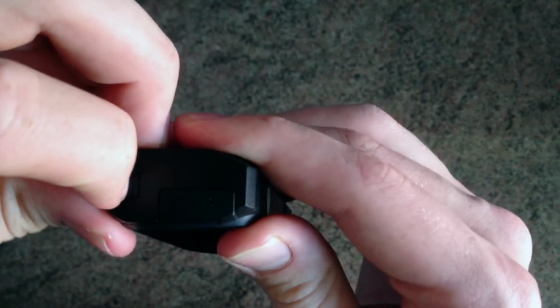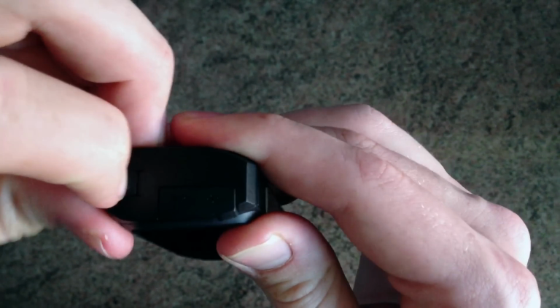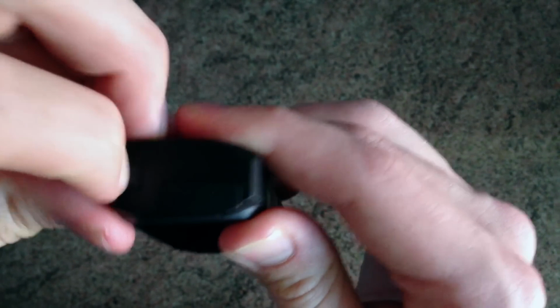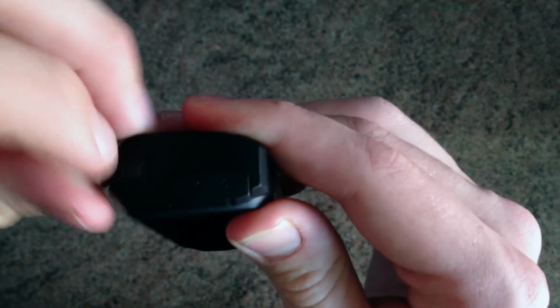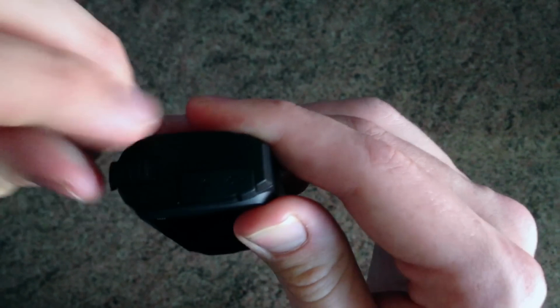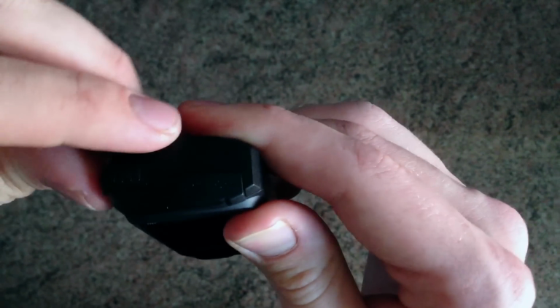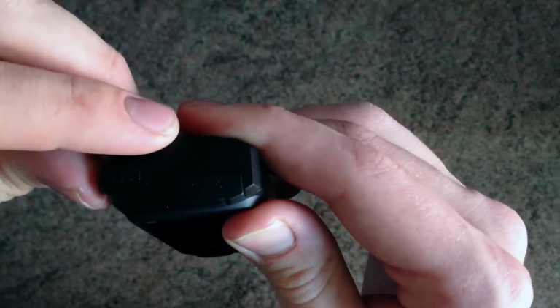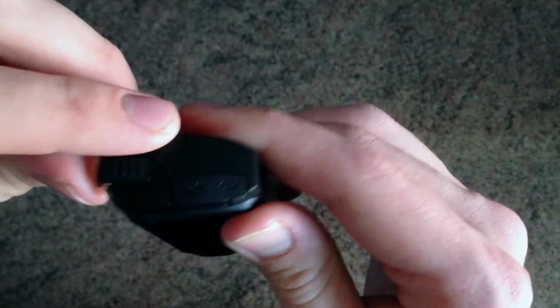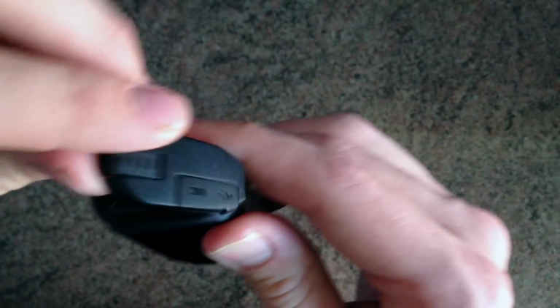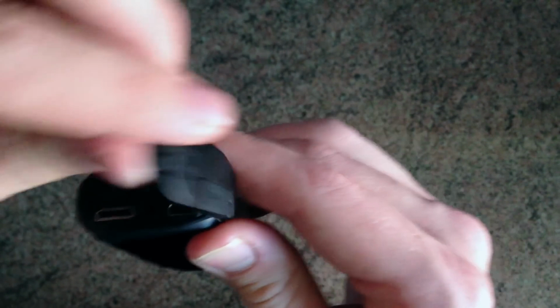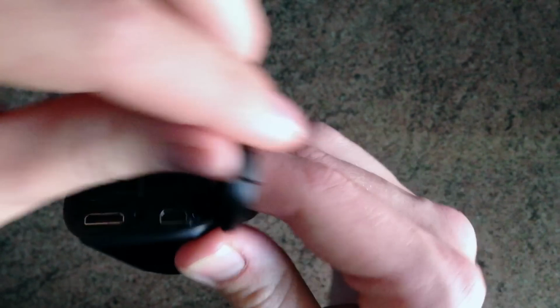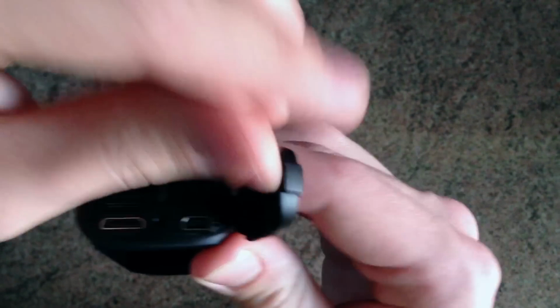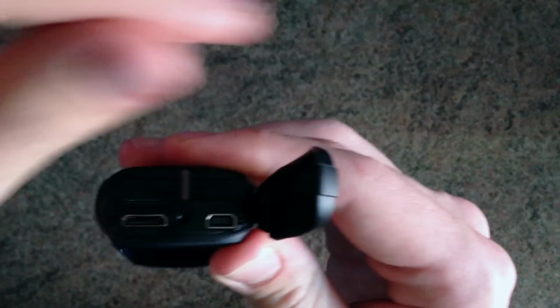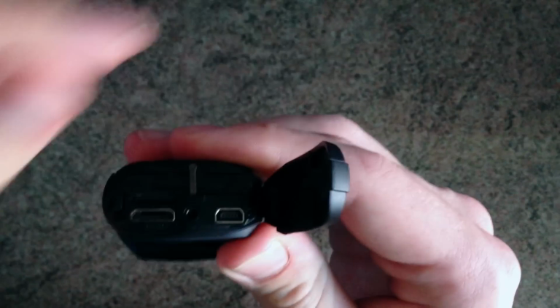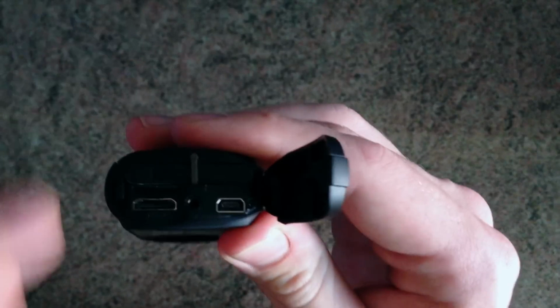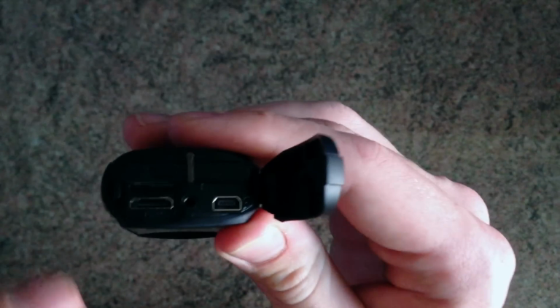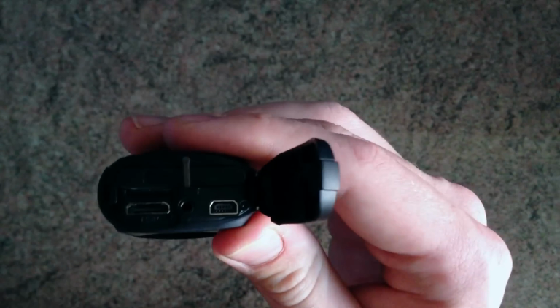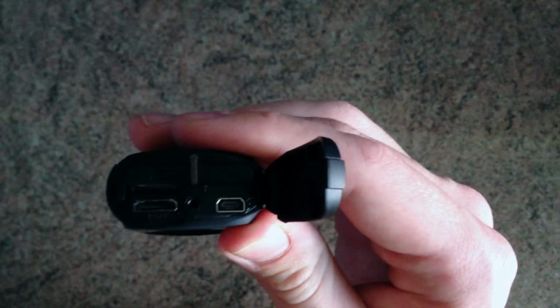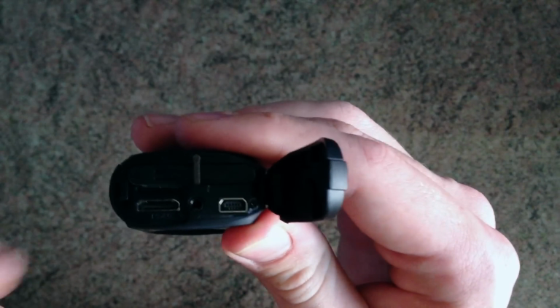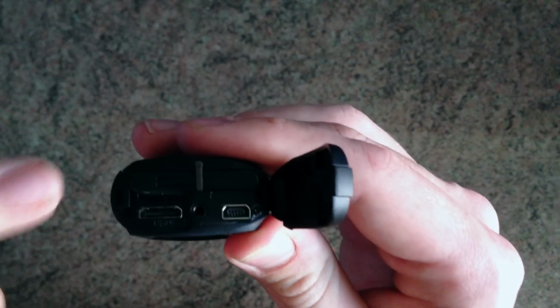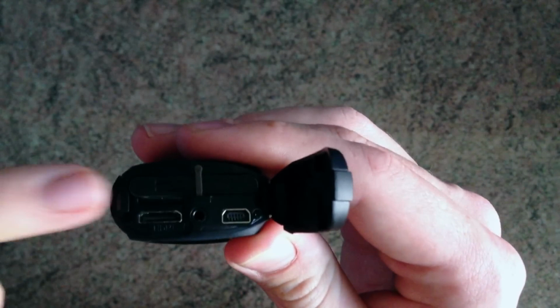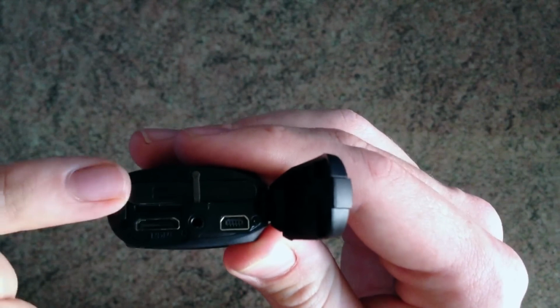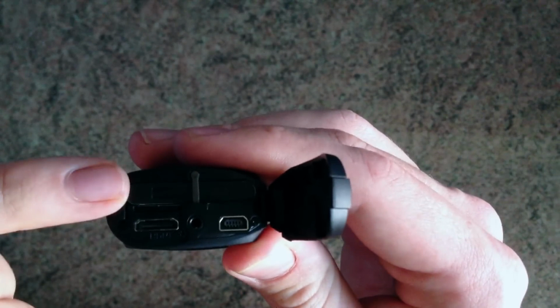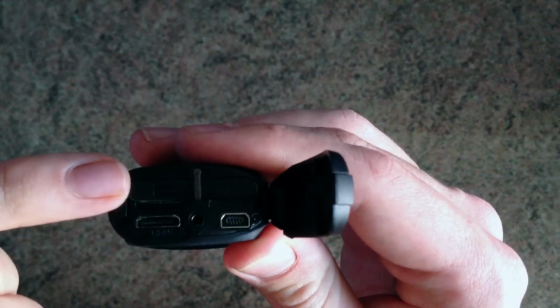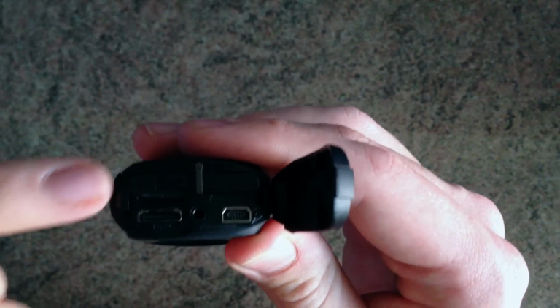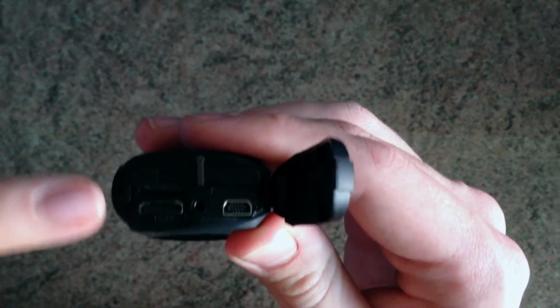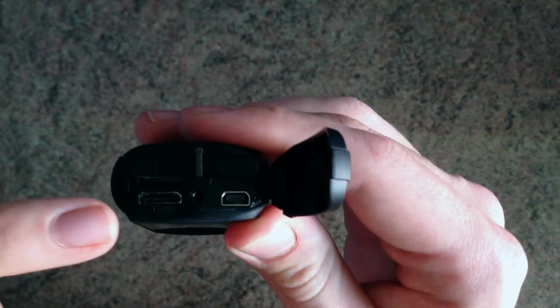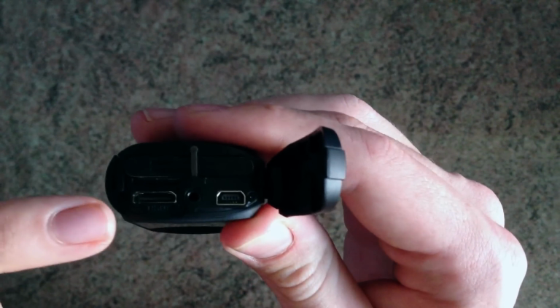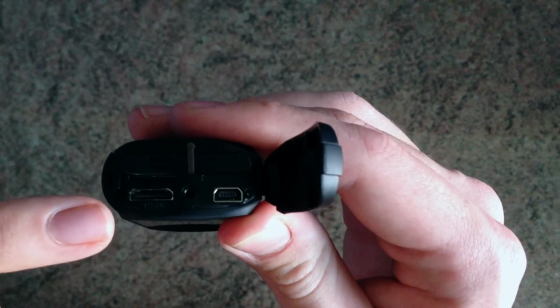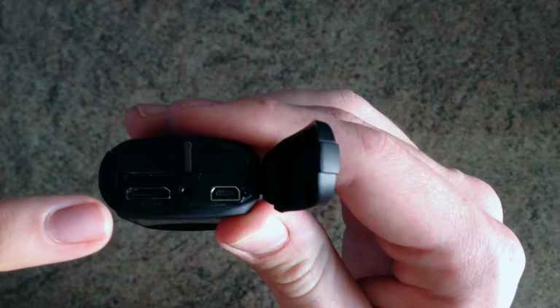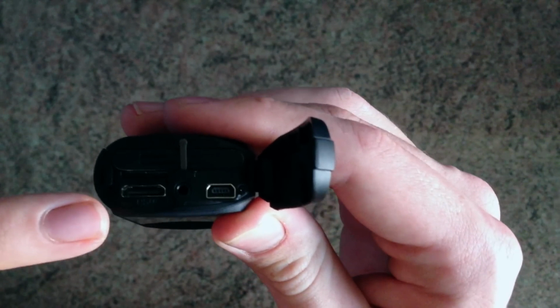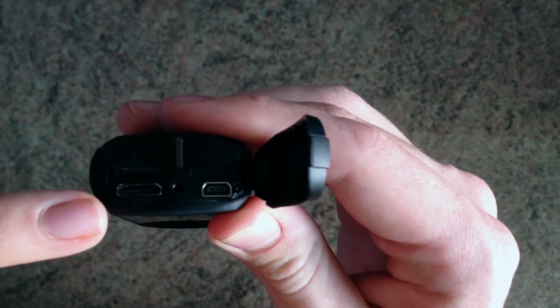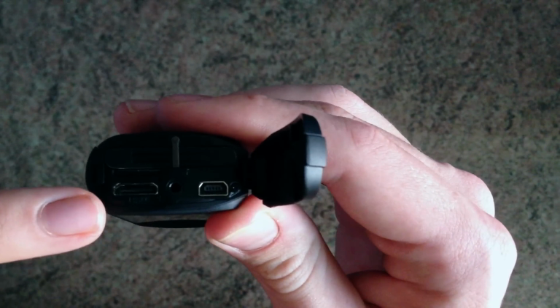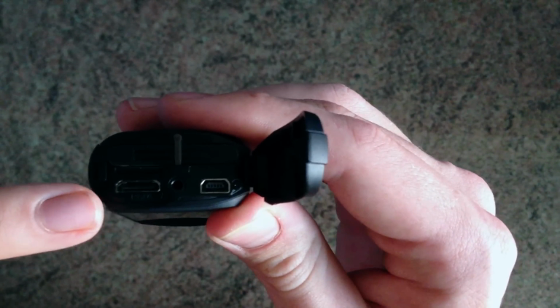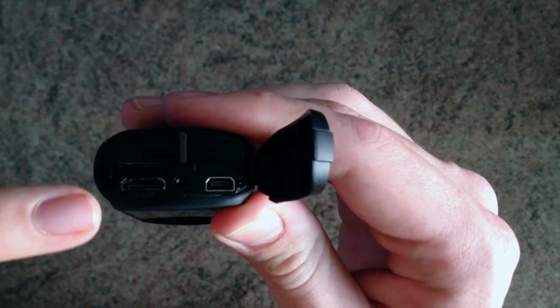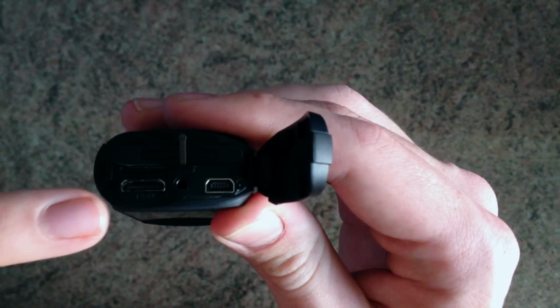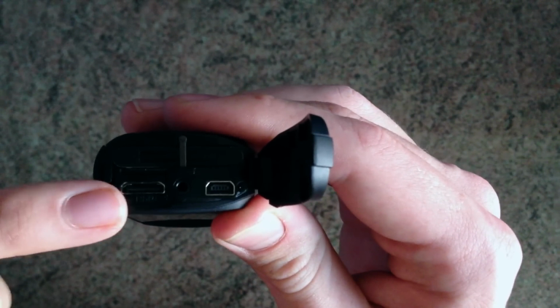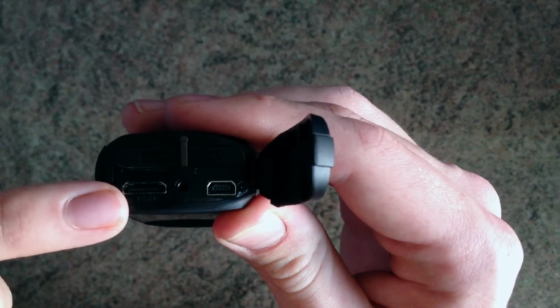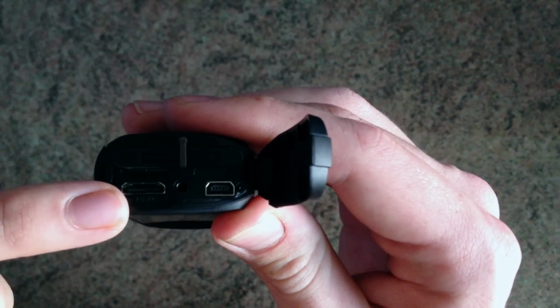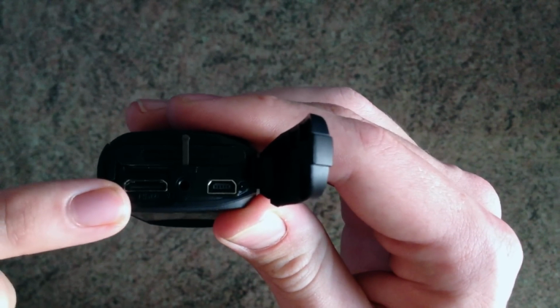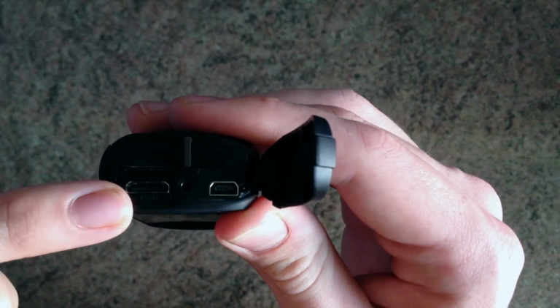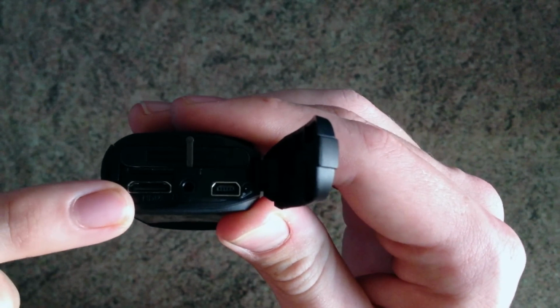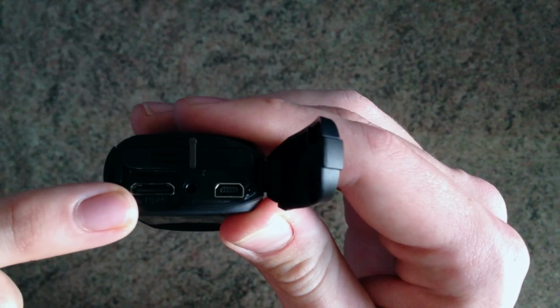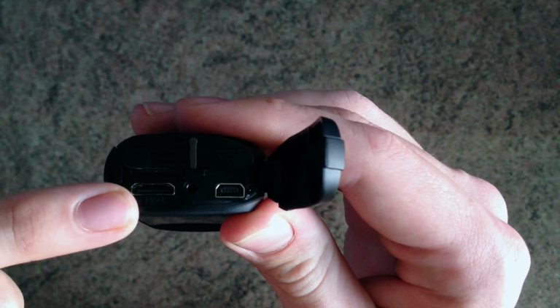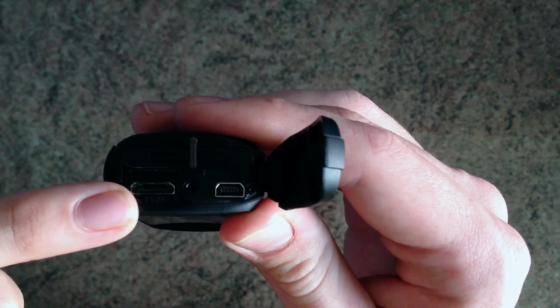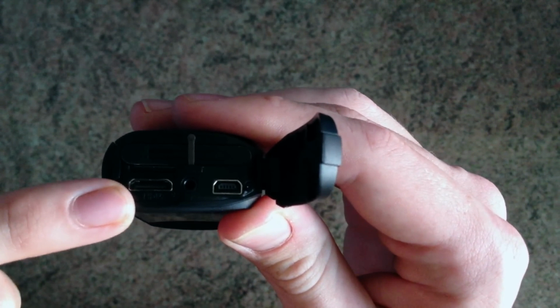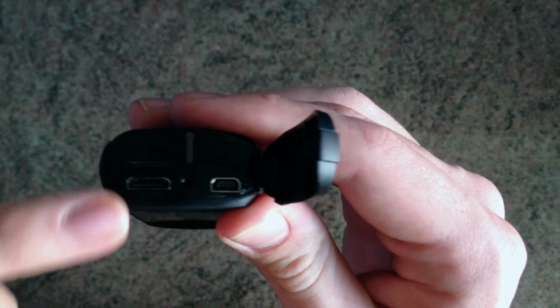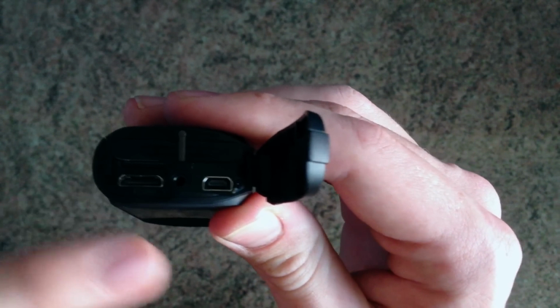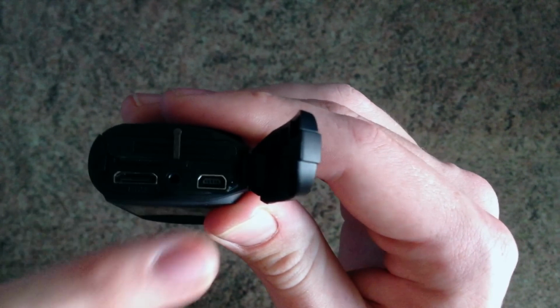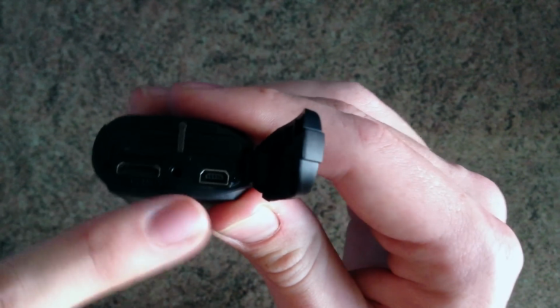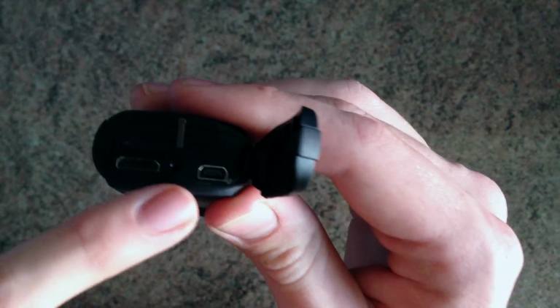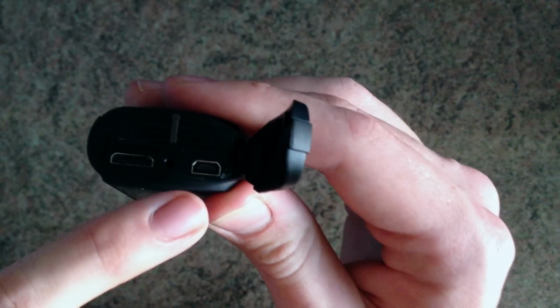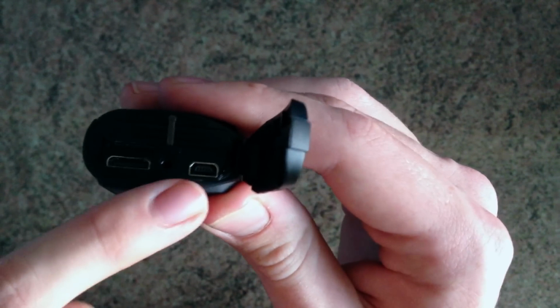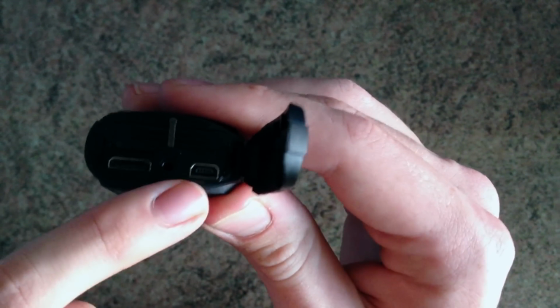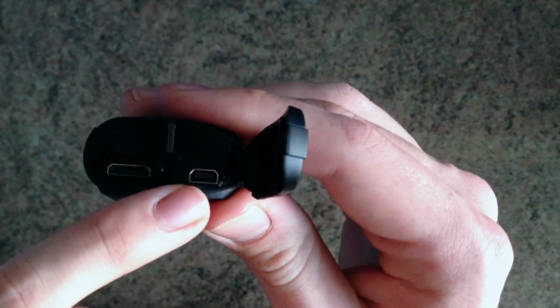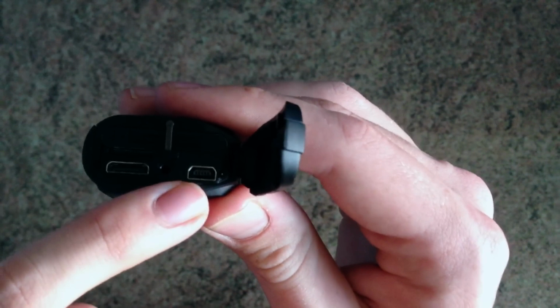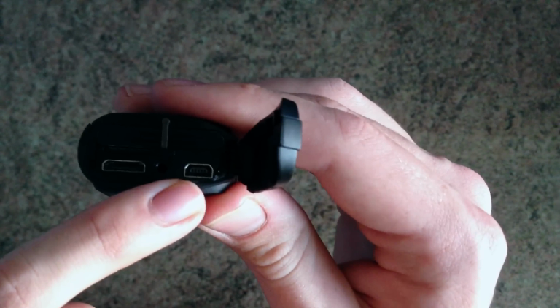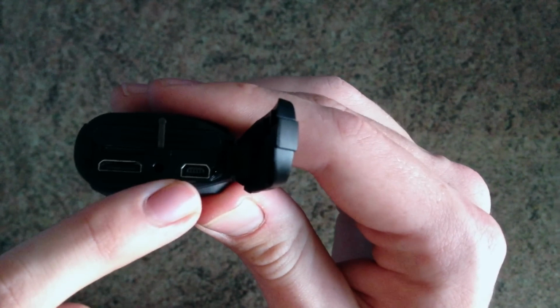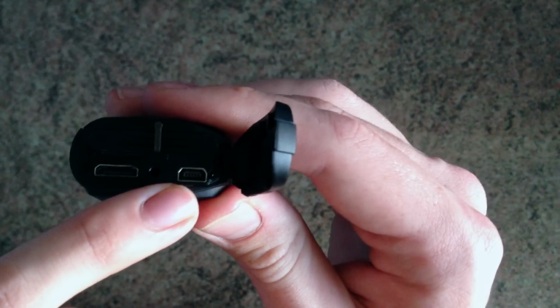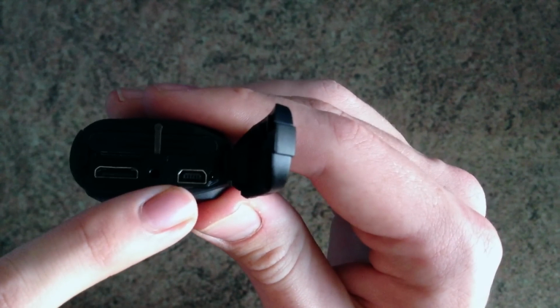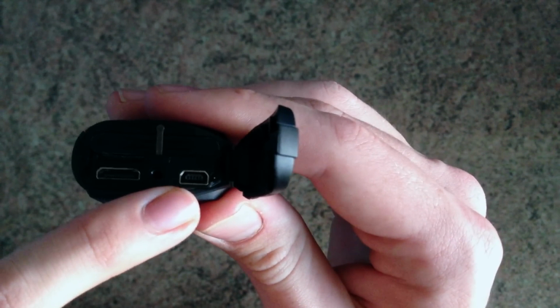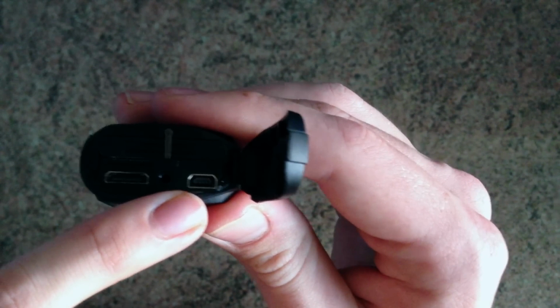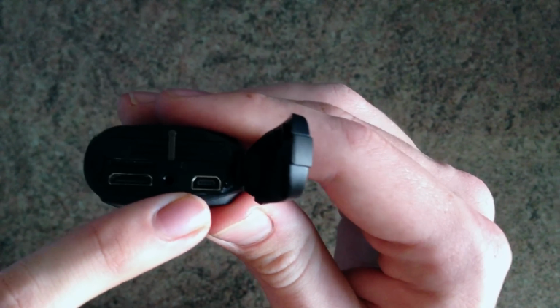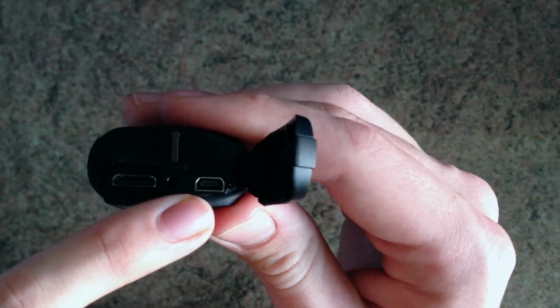In this cutout here you can see the battery, the HDMI output, and the micro USB charging slot.